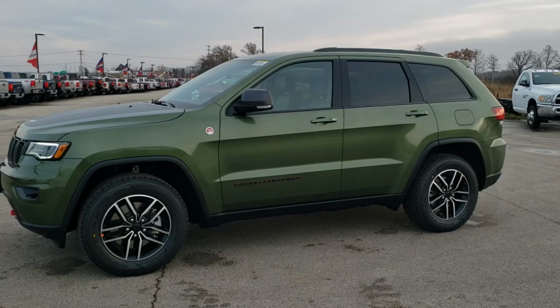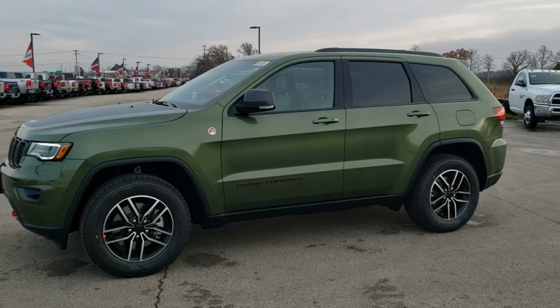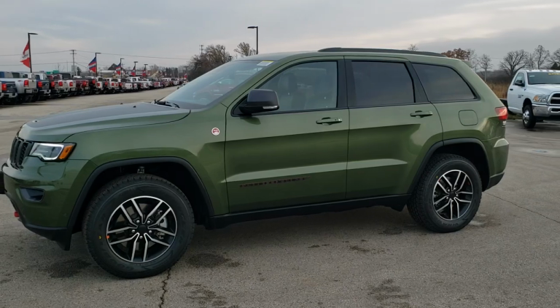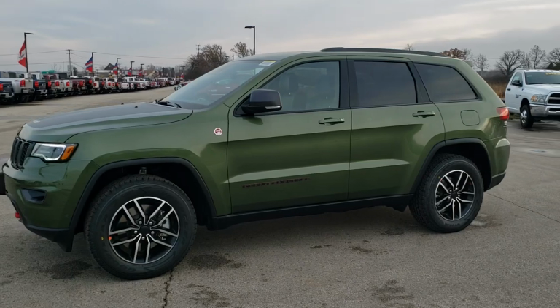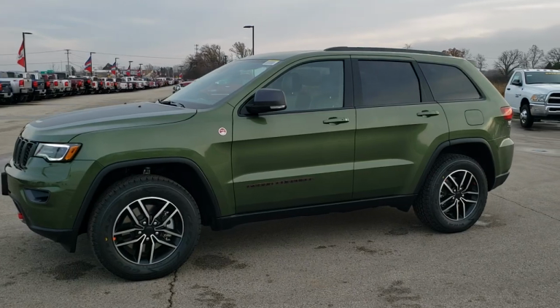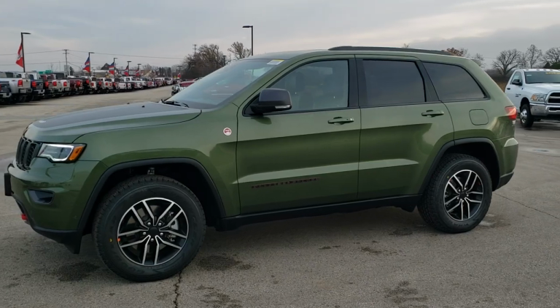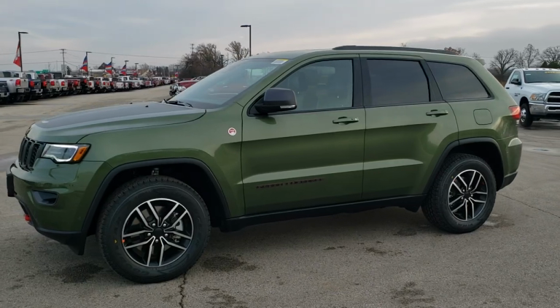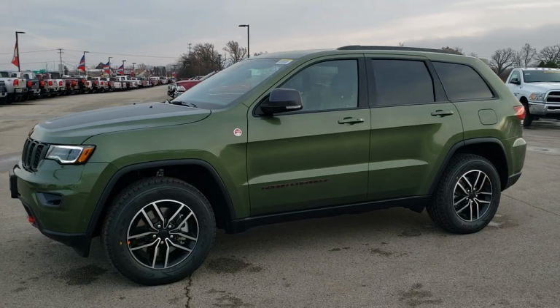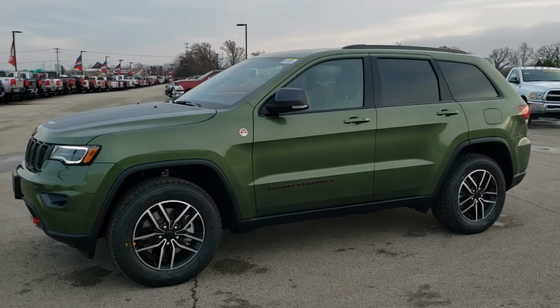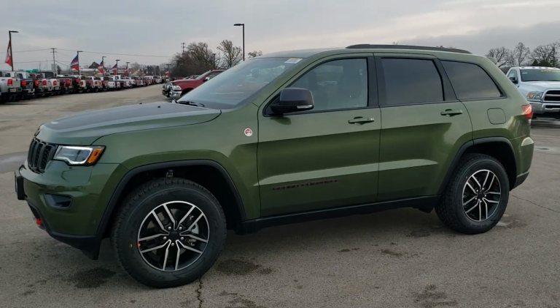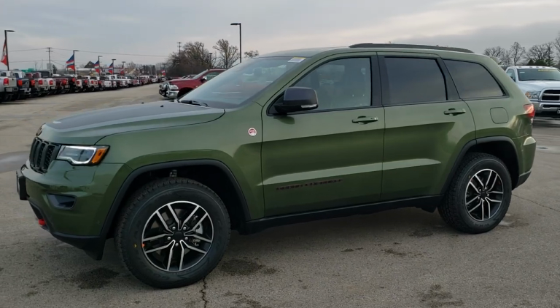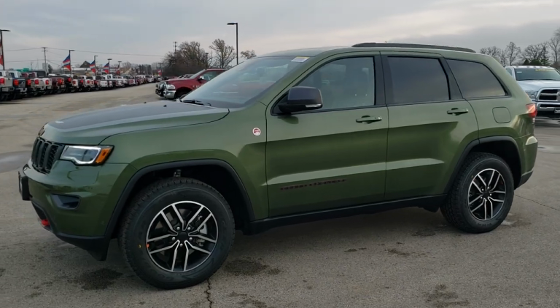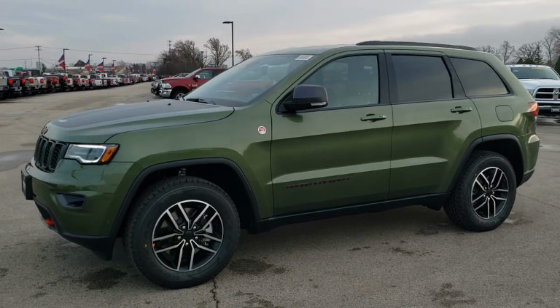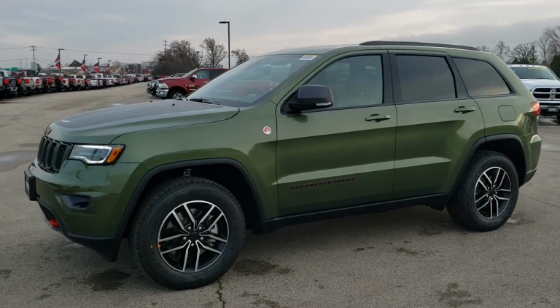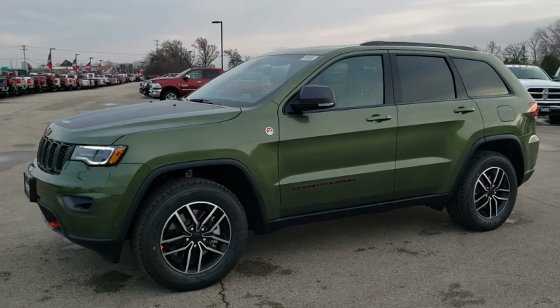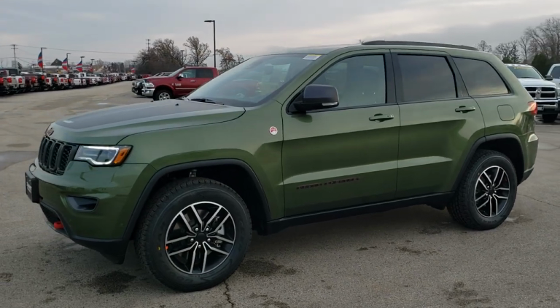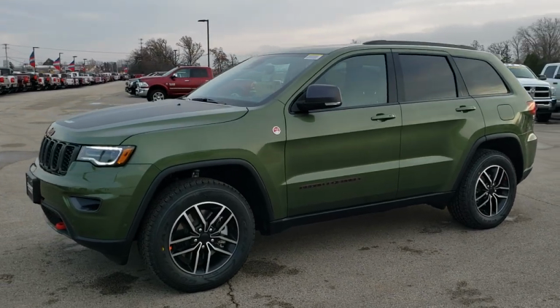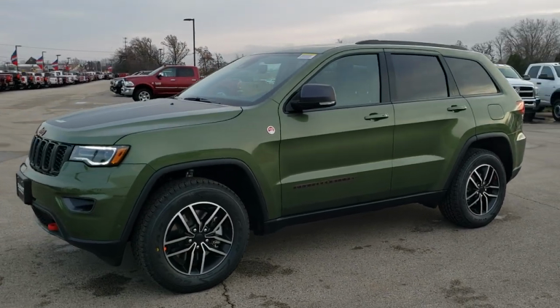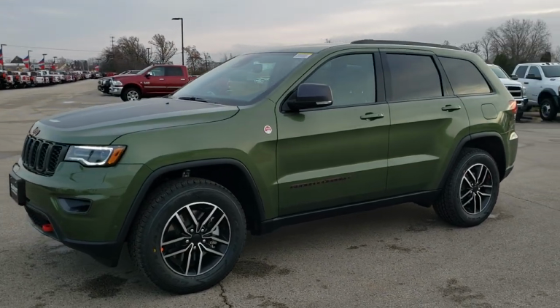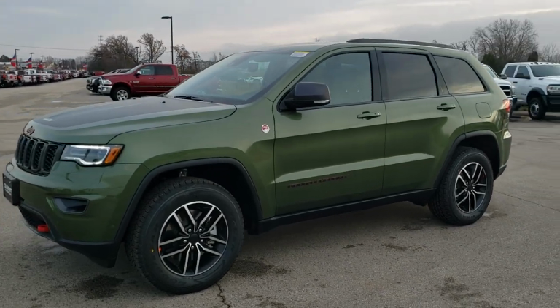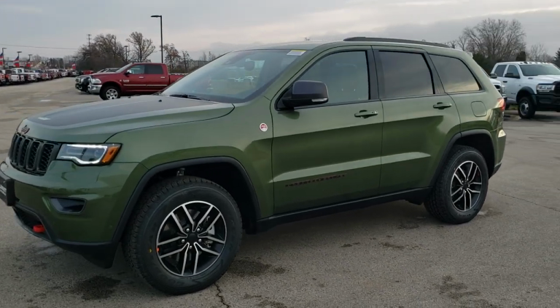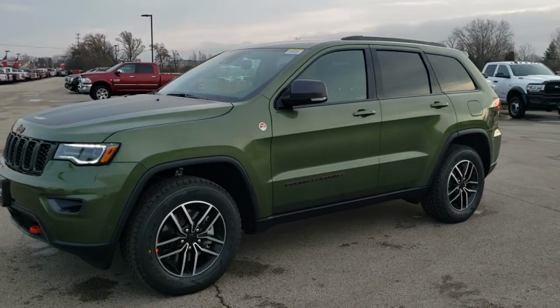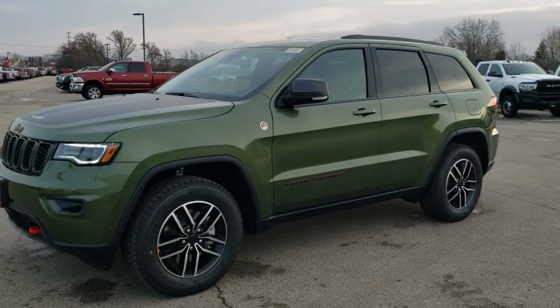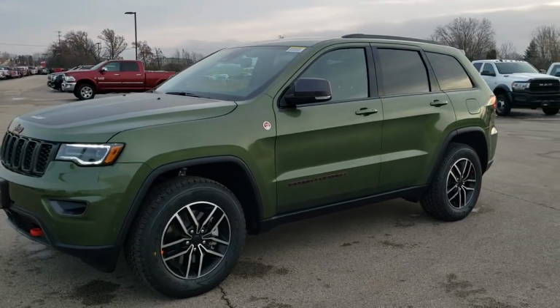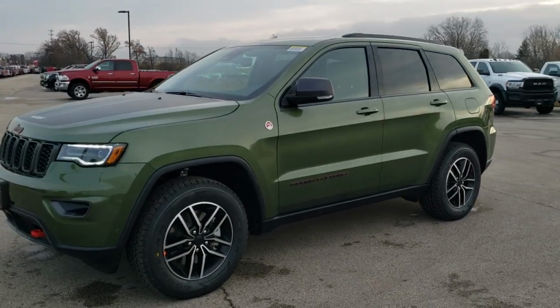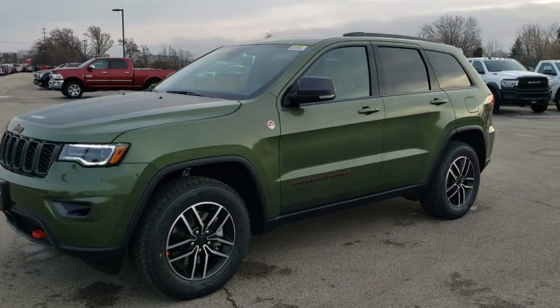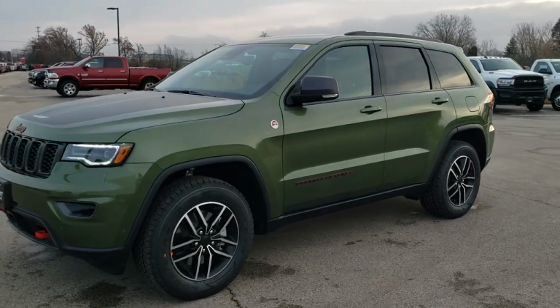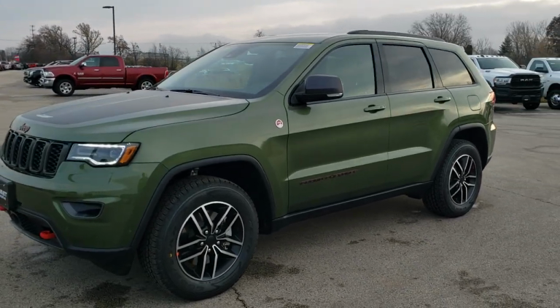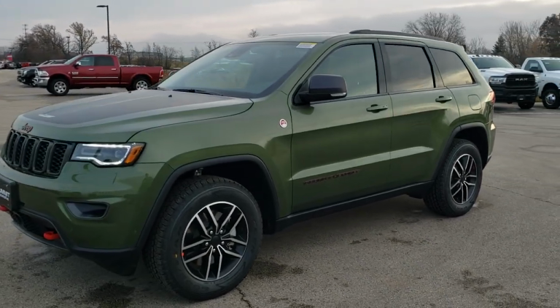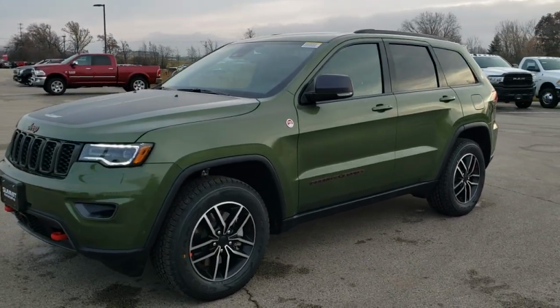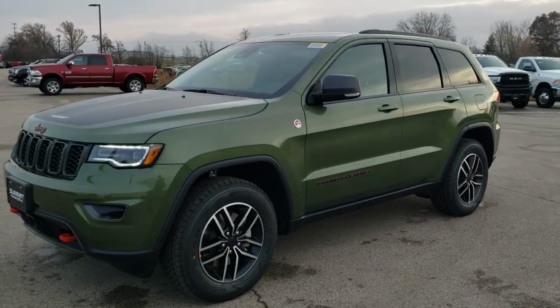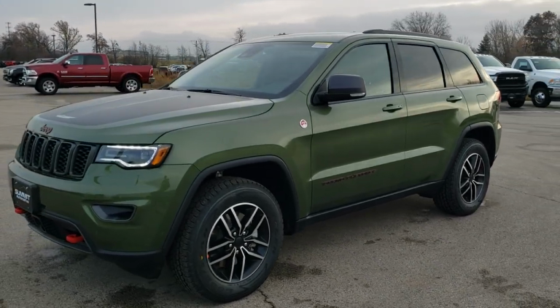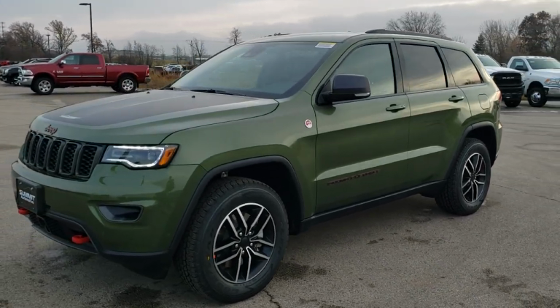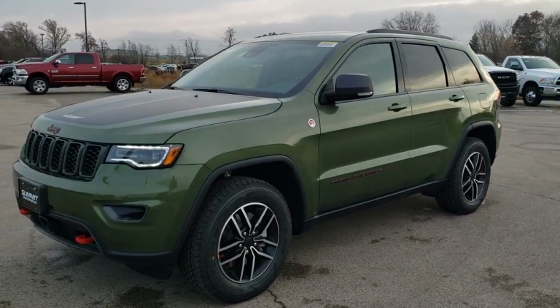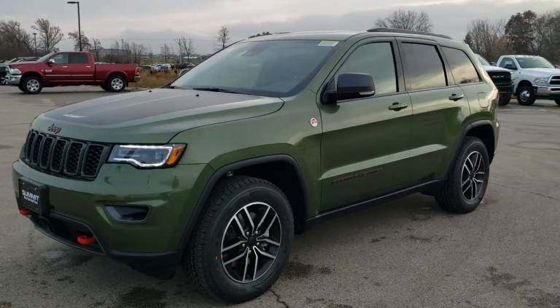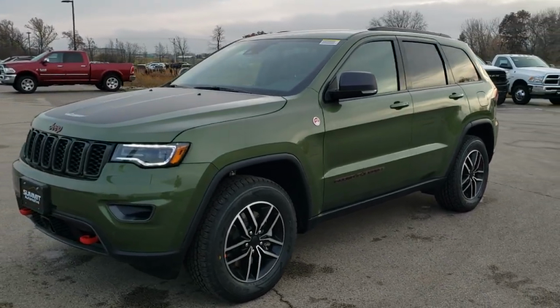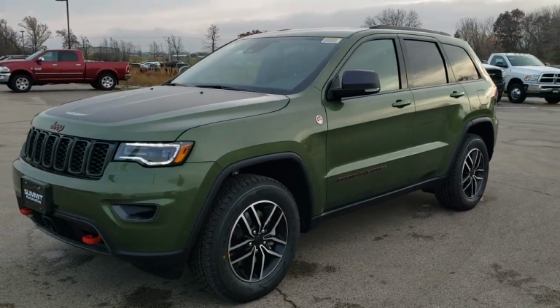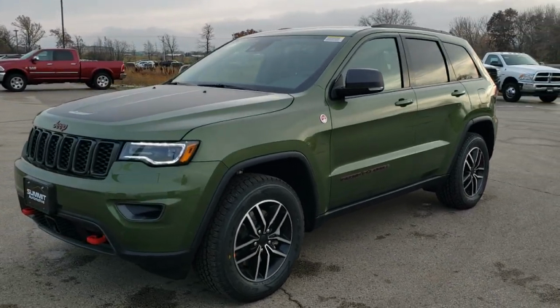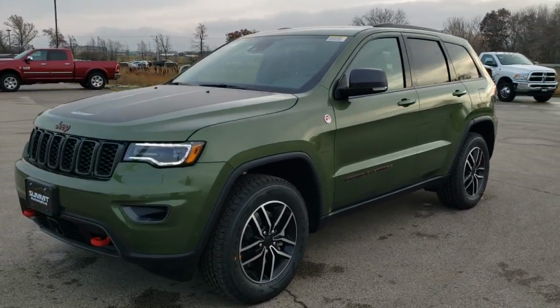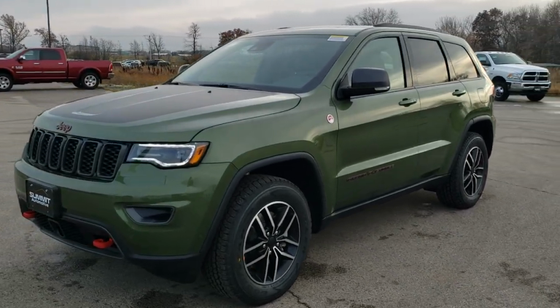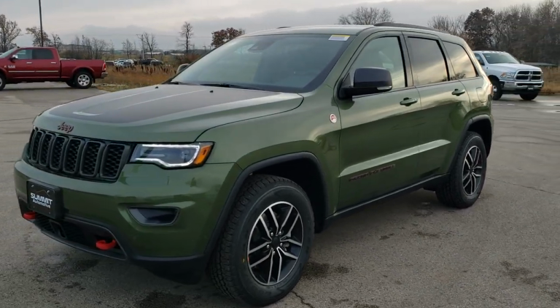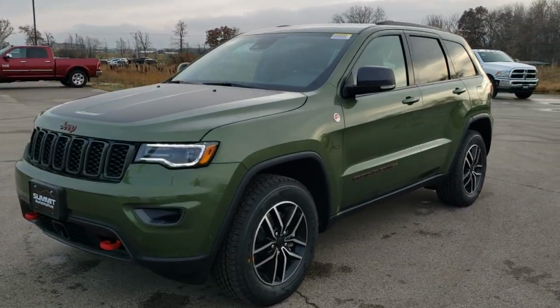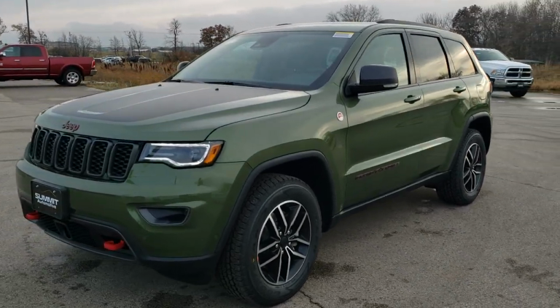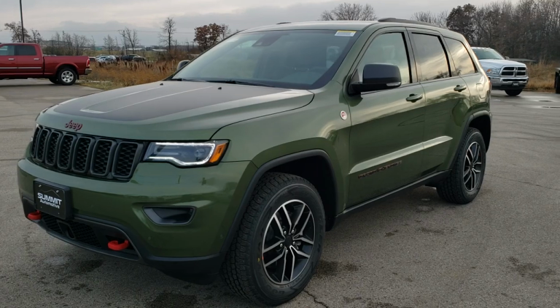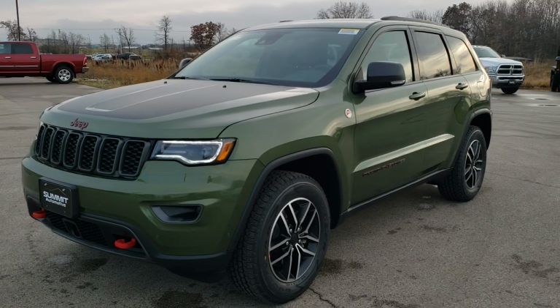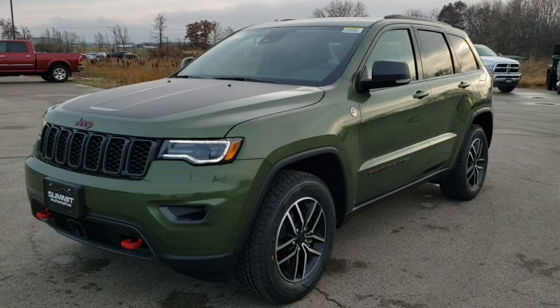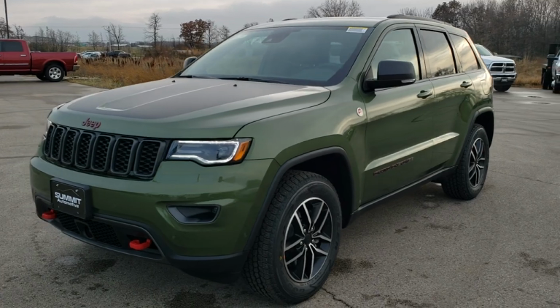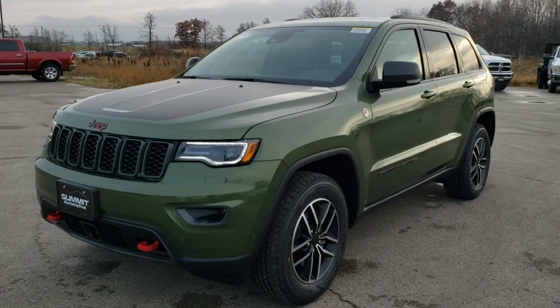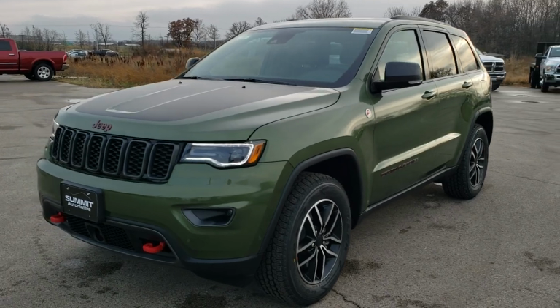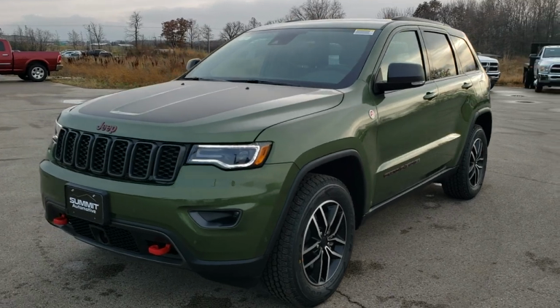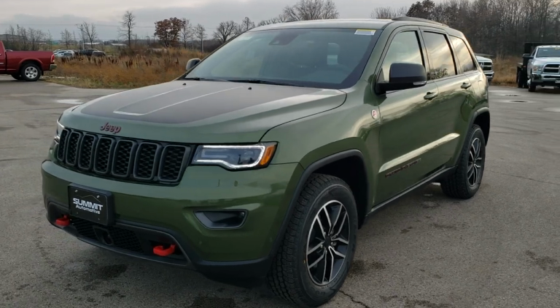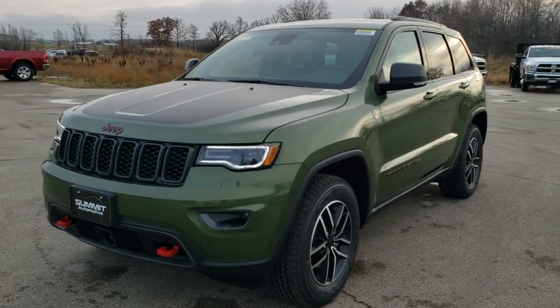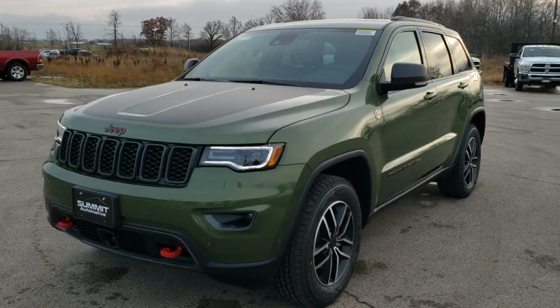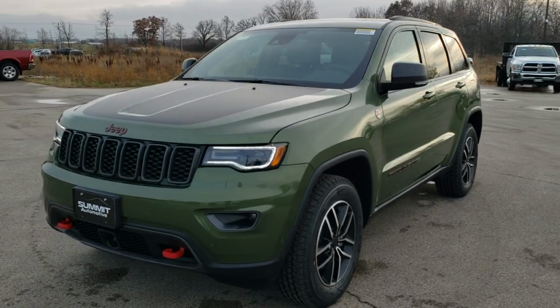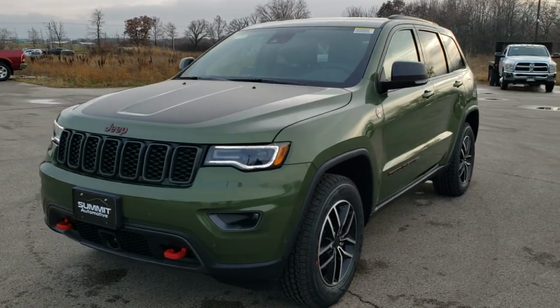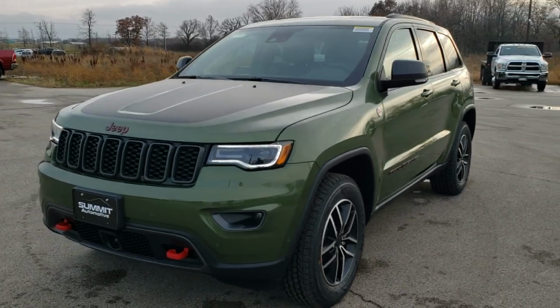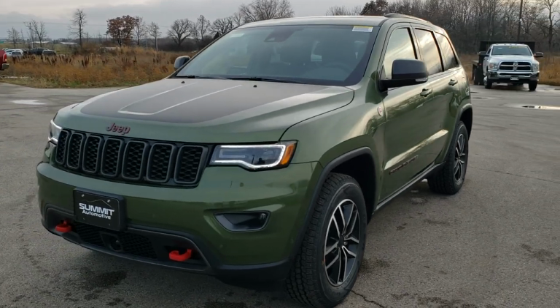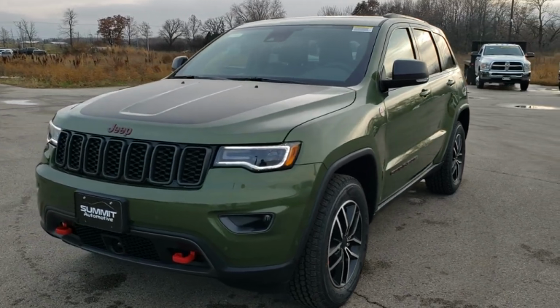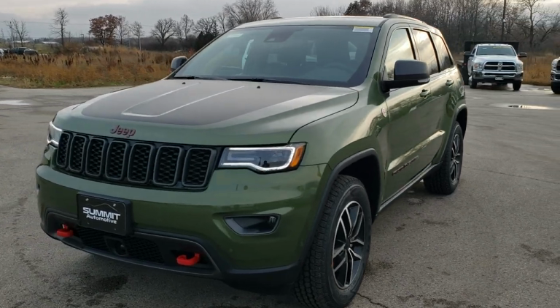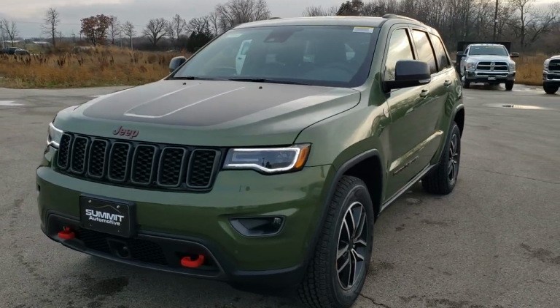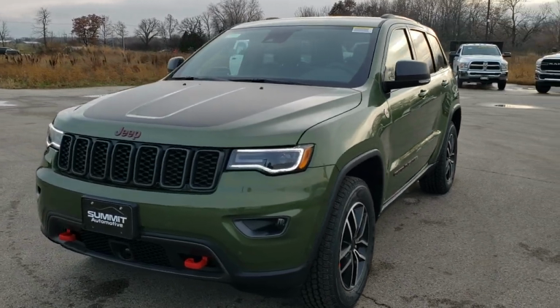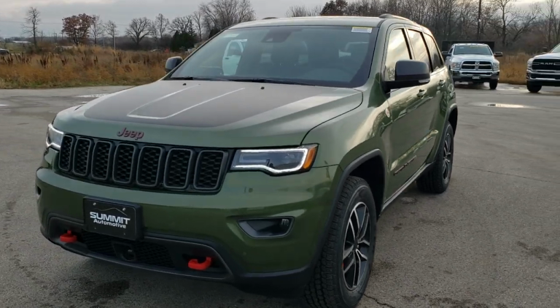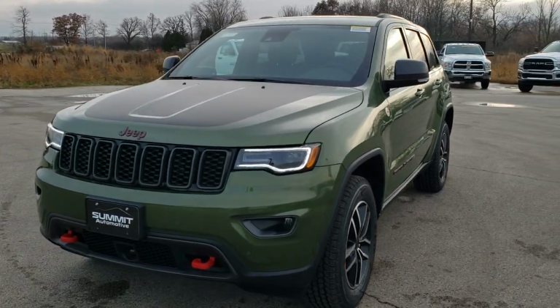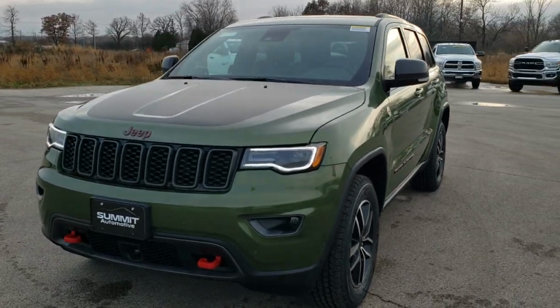Hey, this is Brett with Summit Auto in Fond du Lac, Wisconsin, your new and used Jeep headquarters.